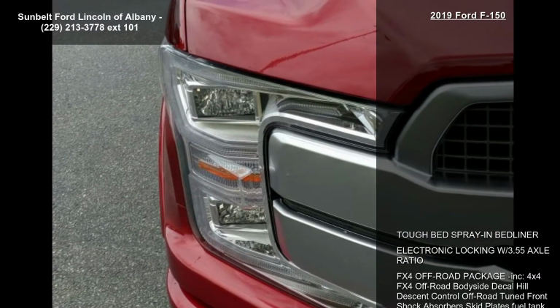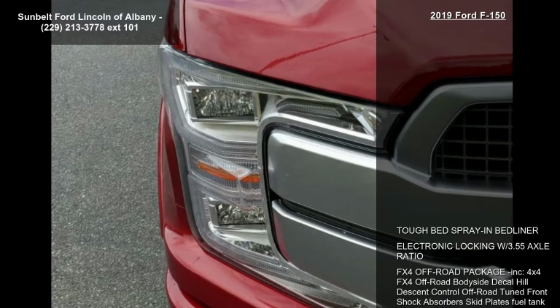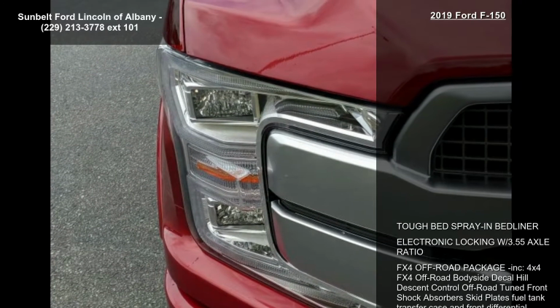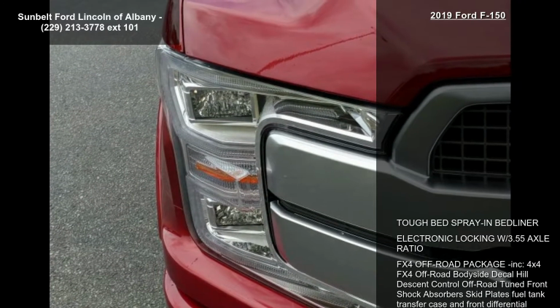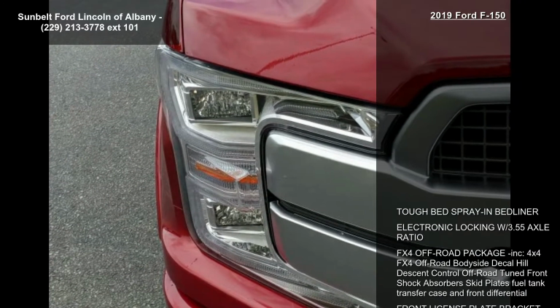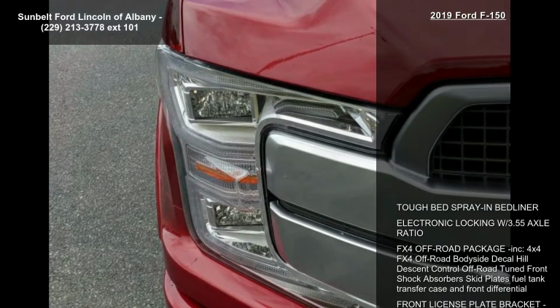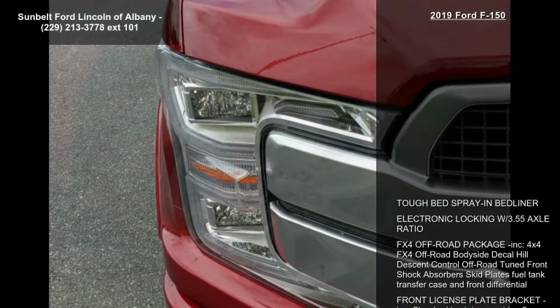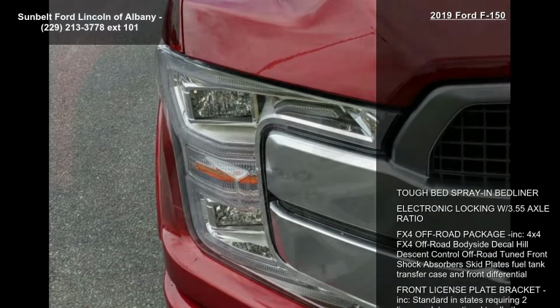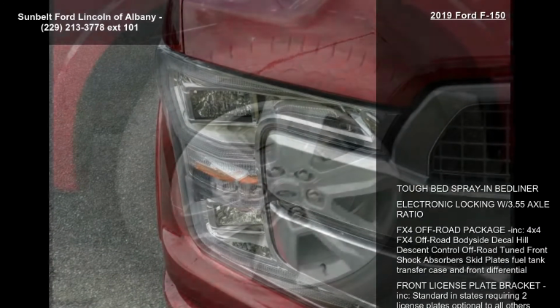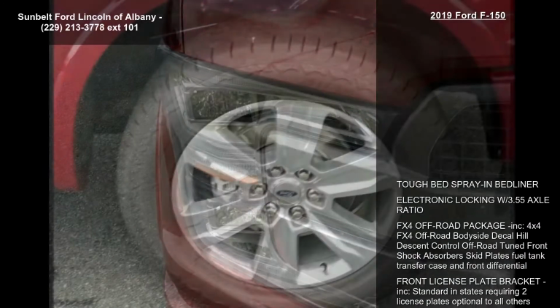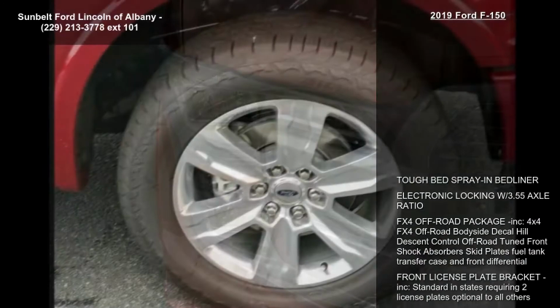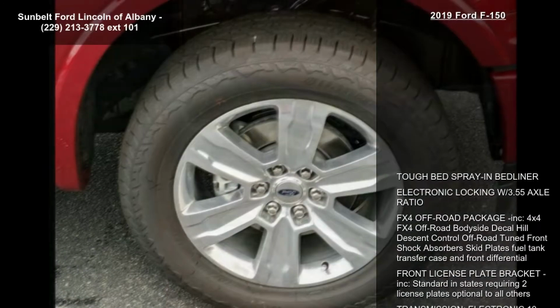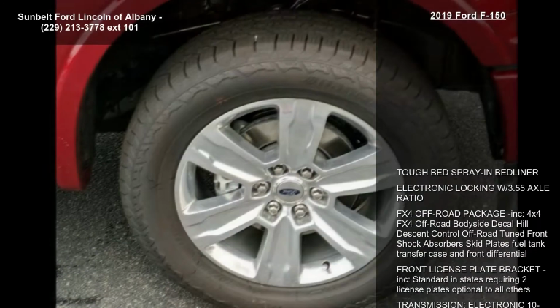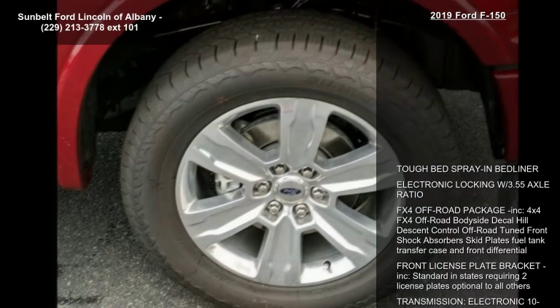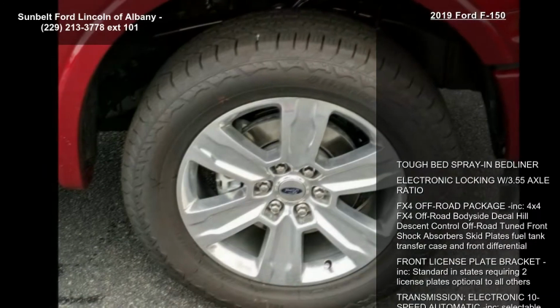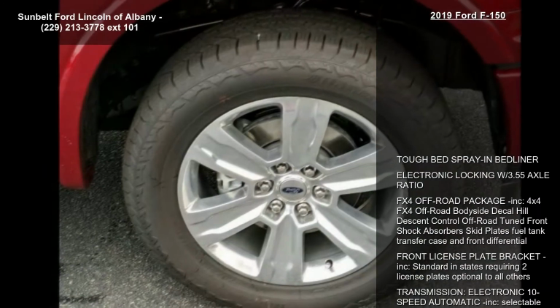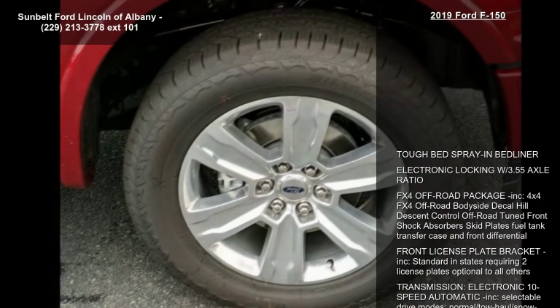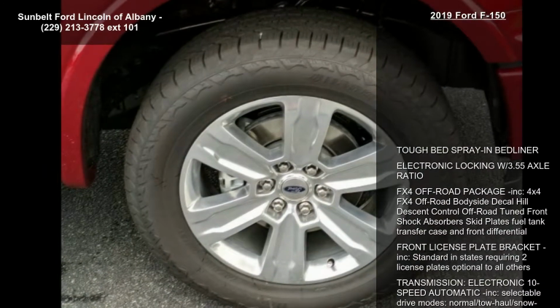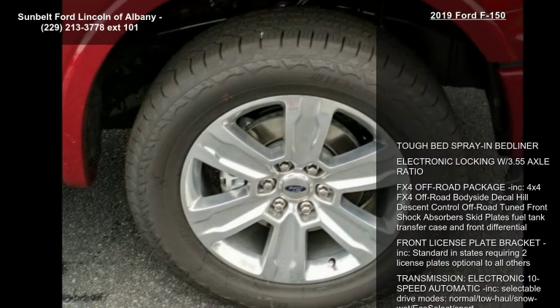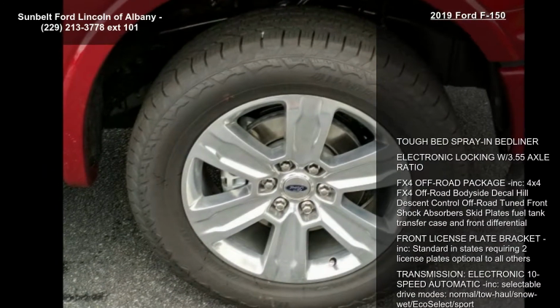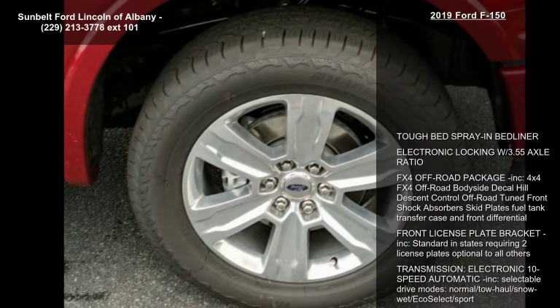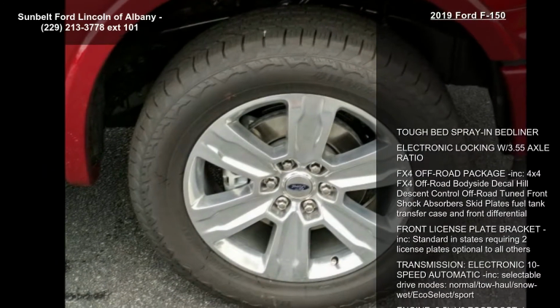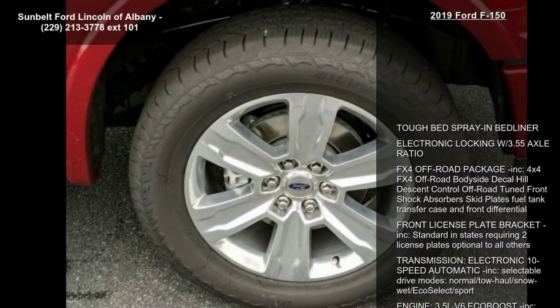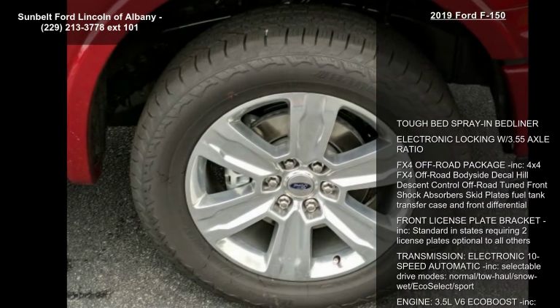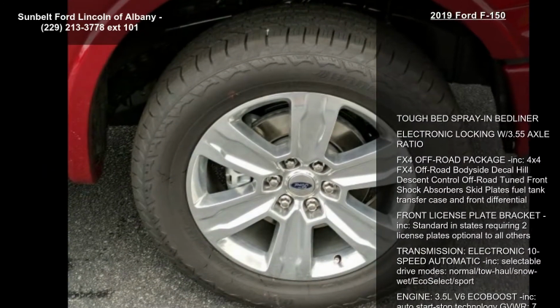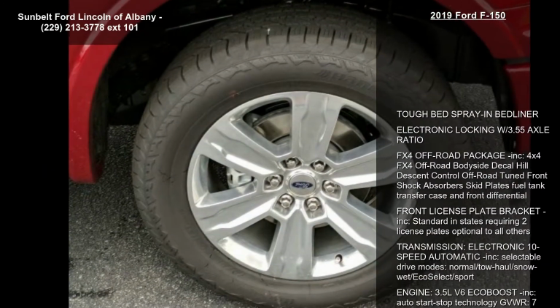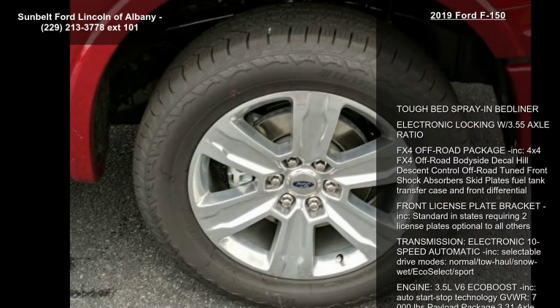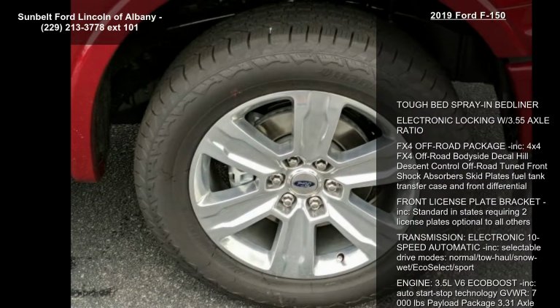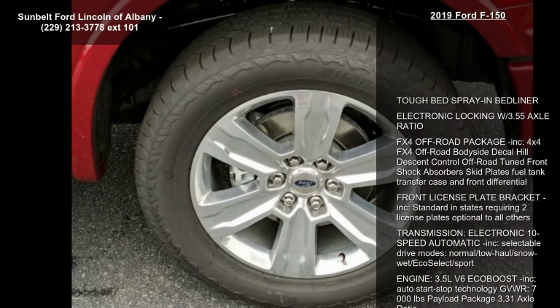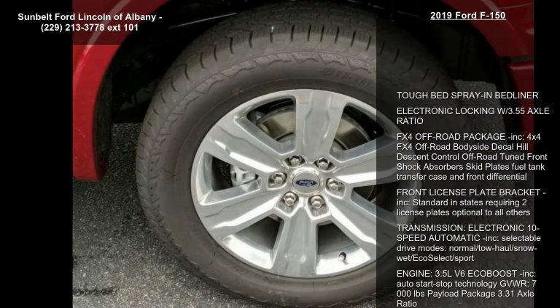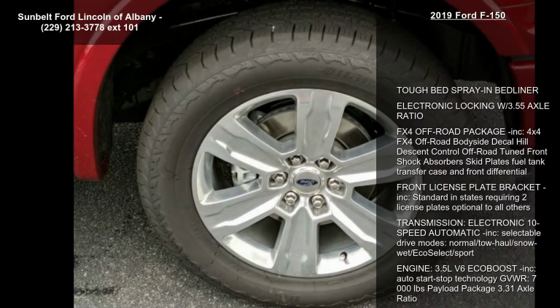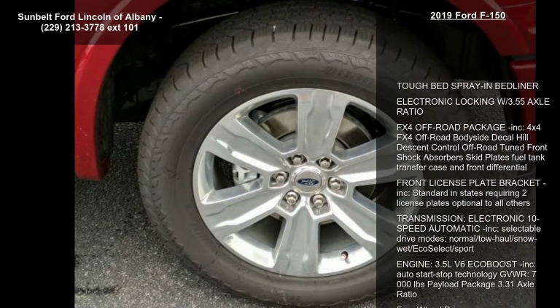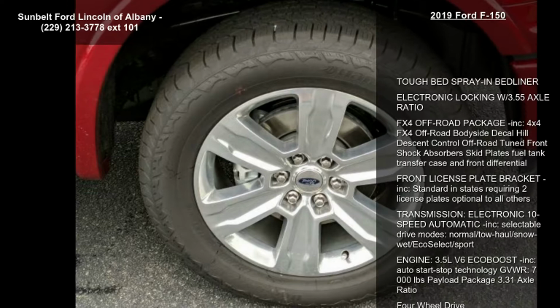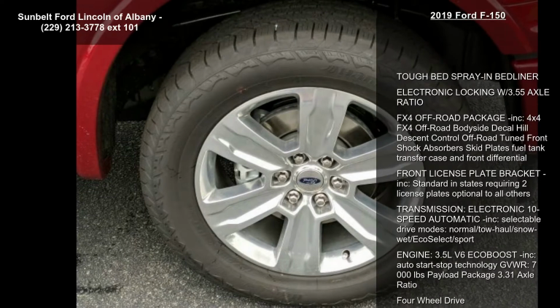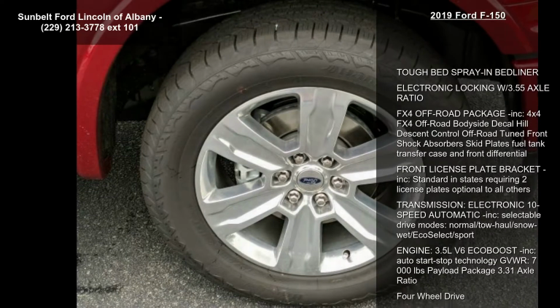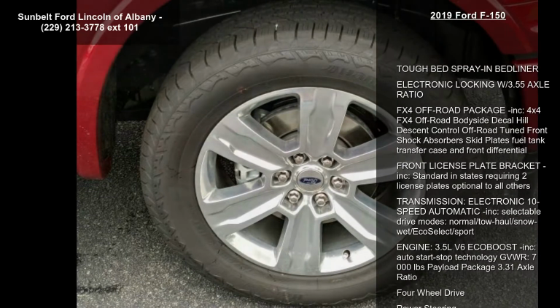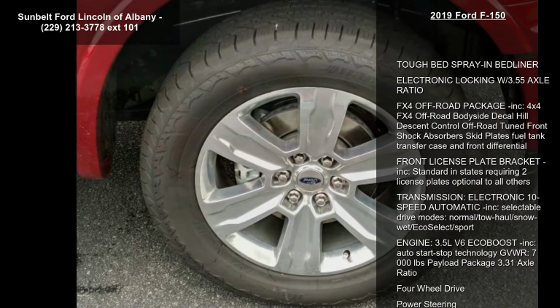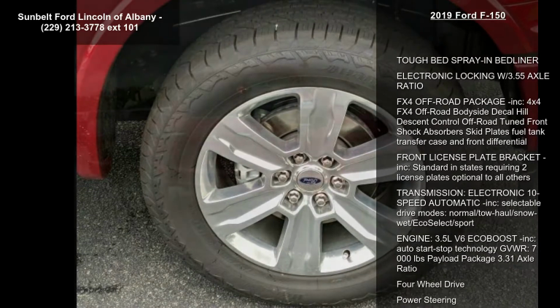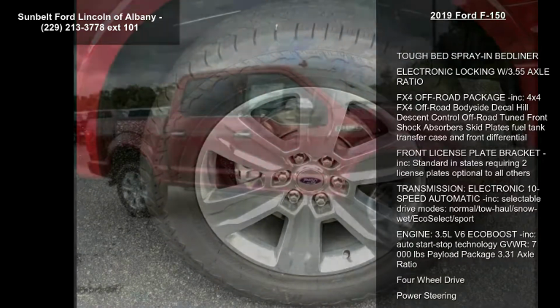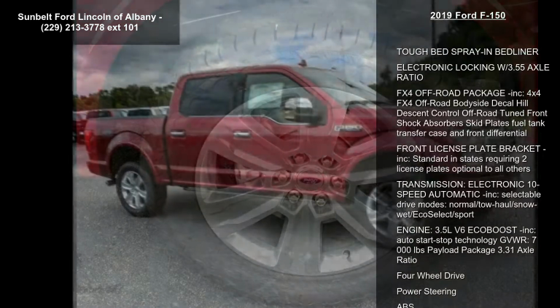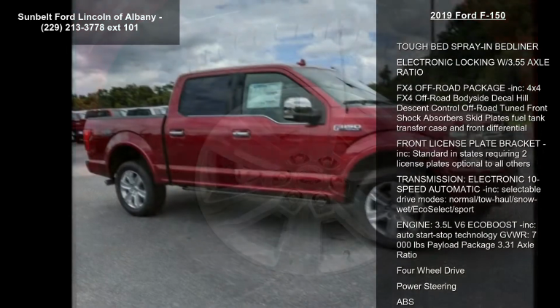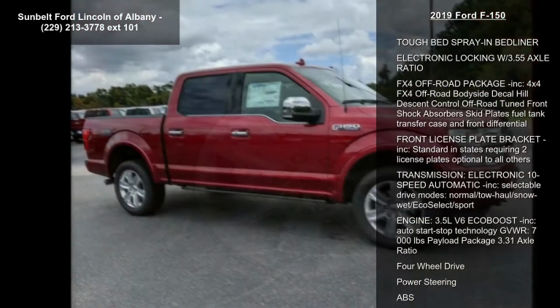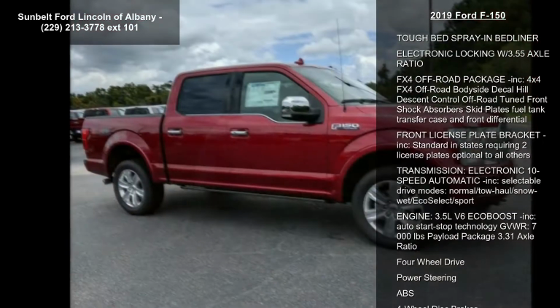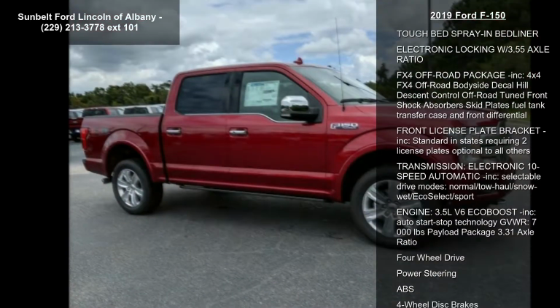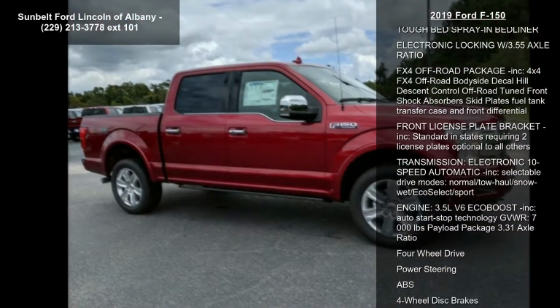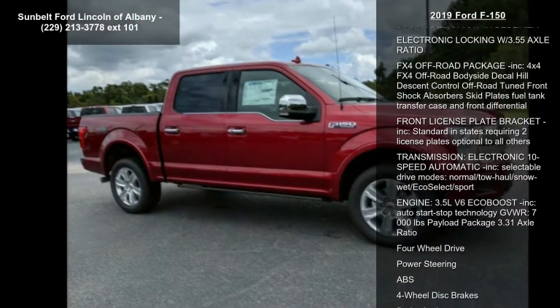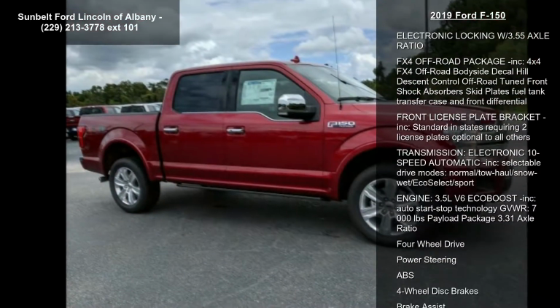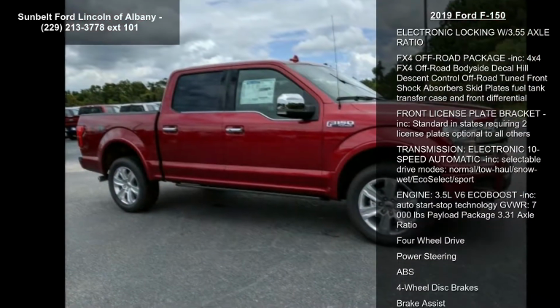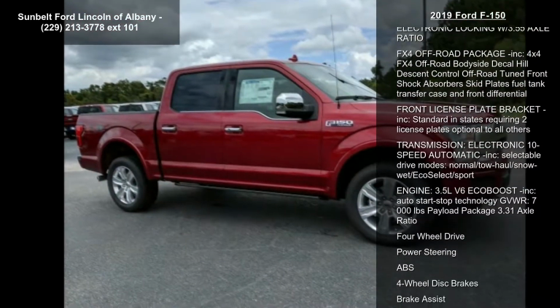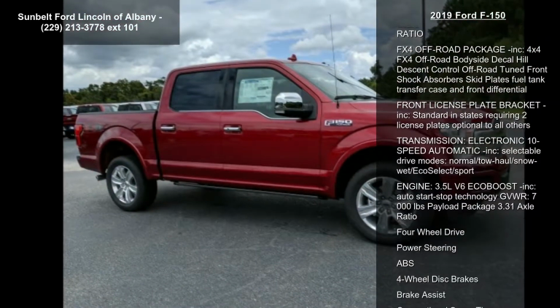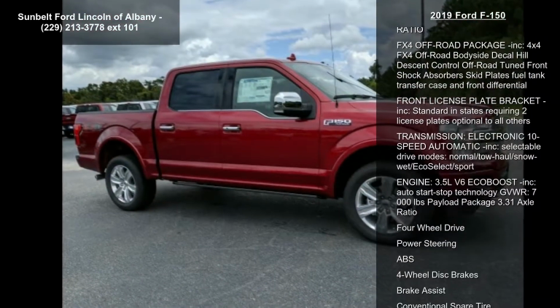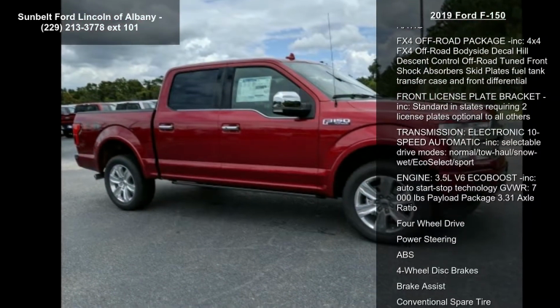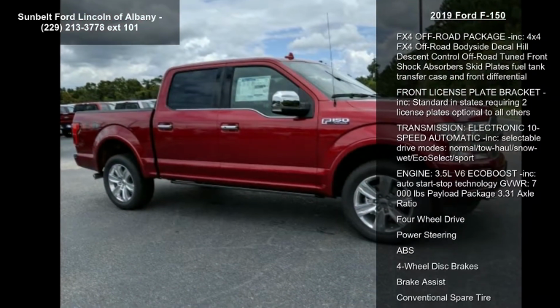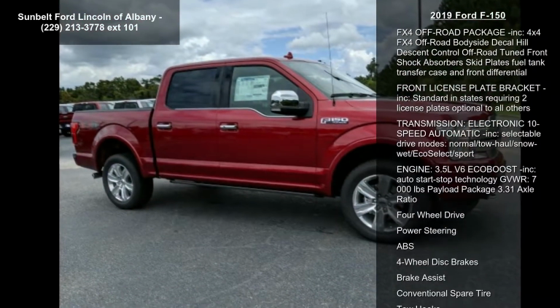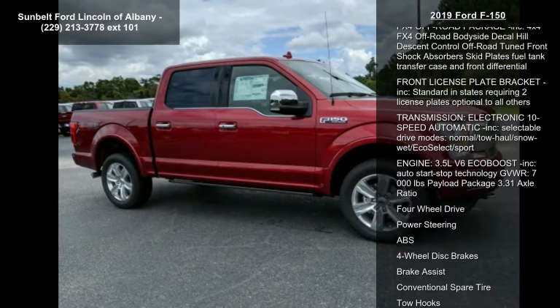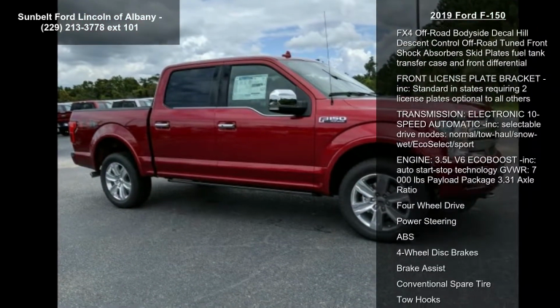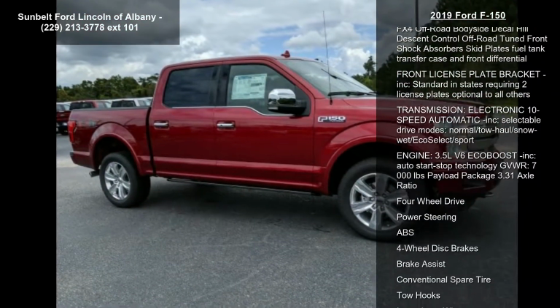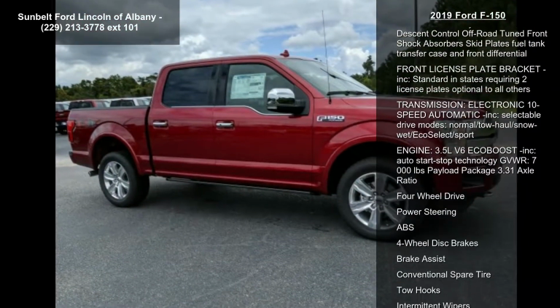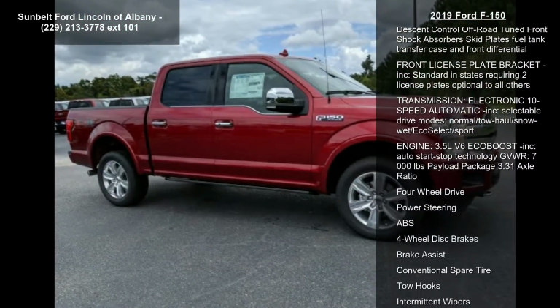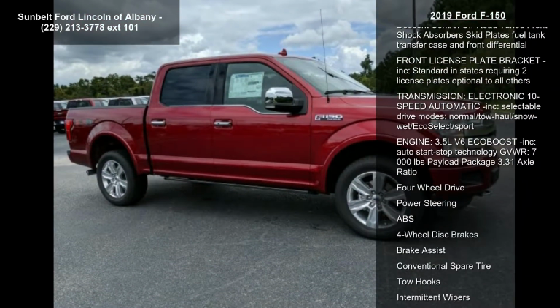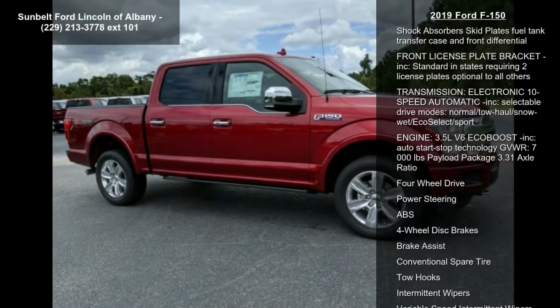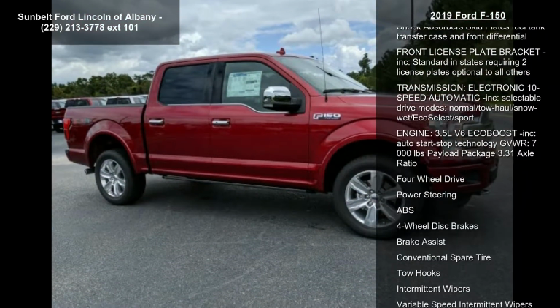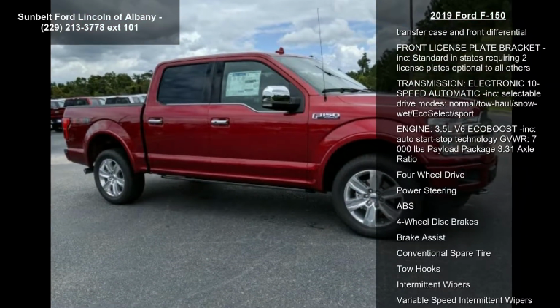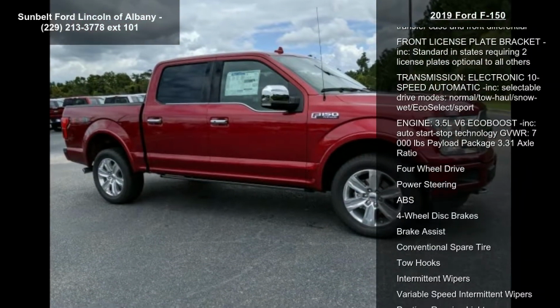Transmission: electronic 10-speed automatic included, with selectable drive modes — normal, tow-haul, snow, eco, select, and sport.